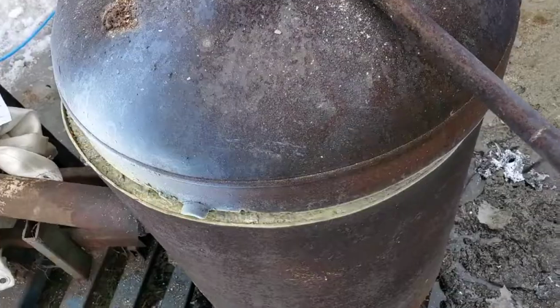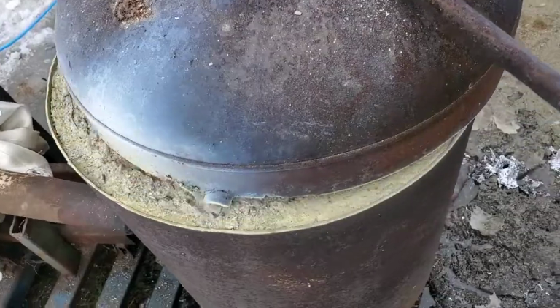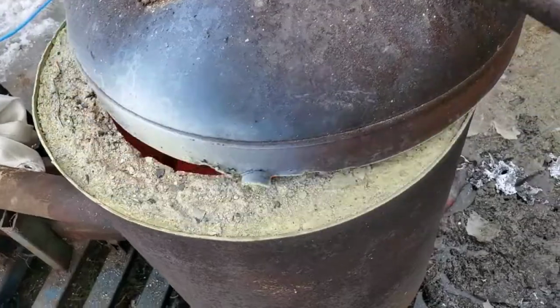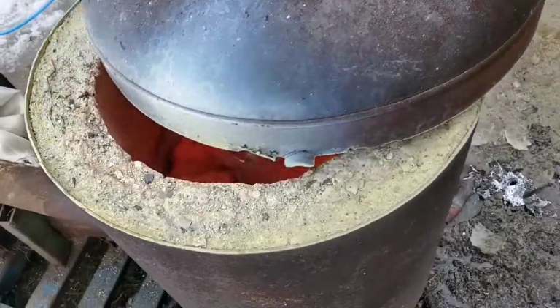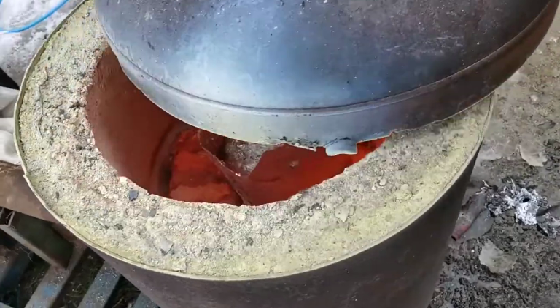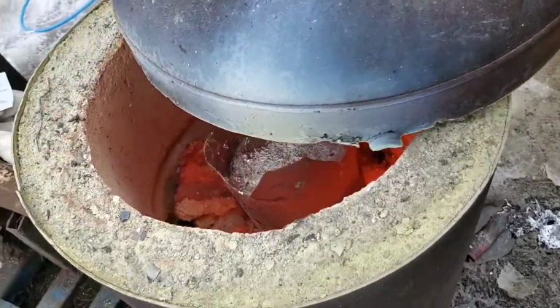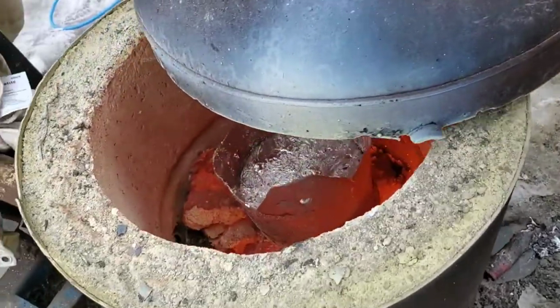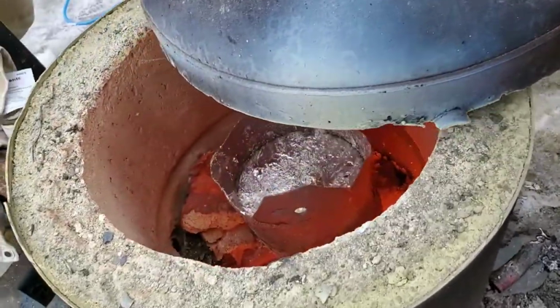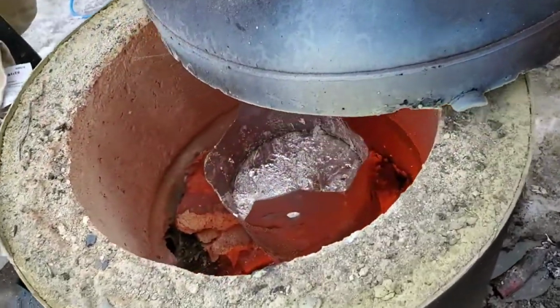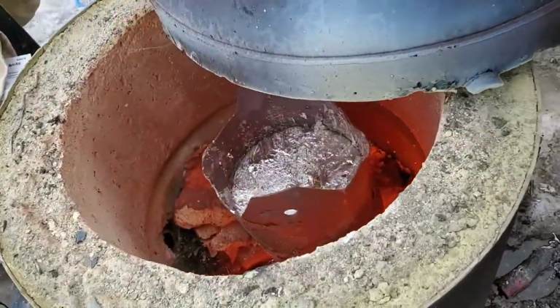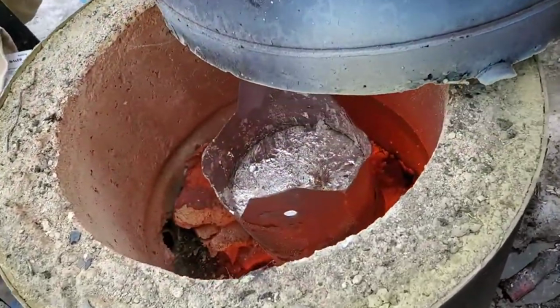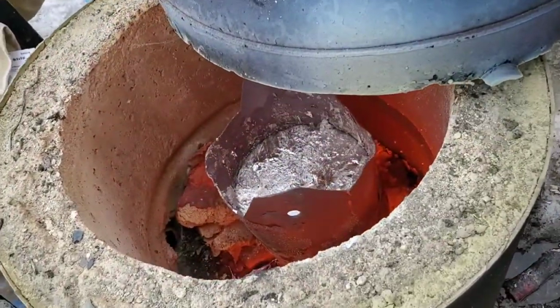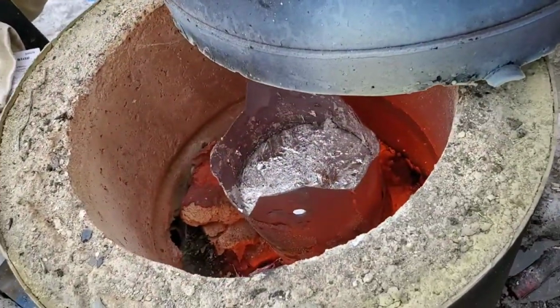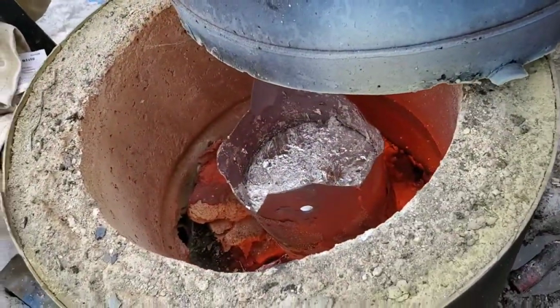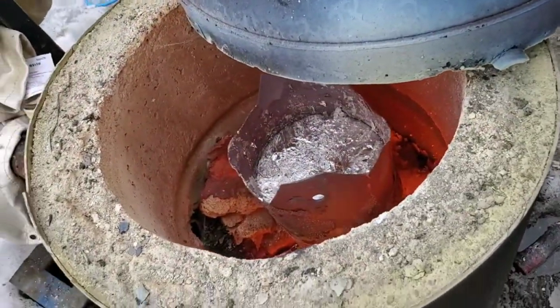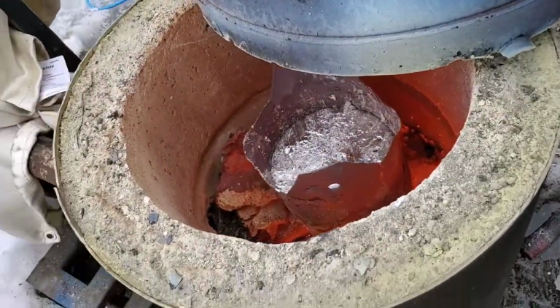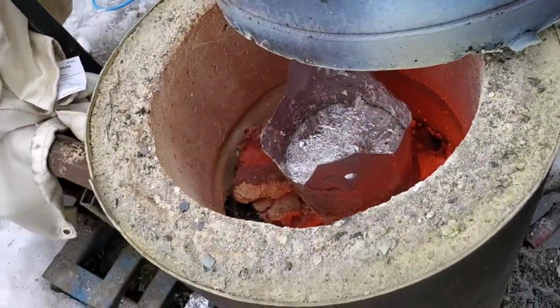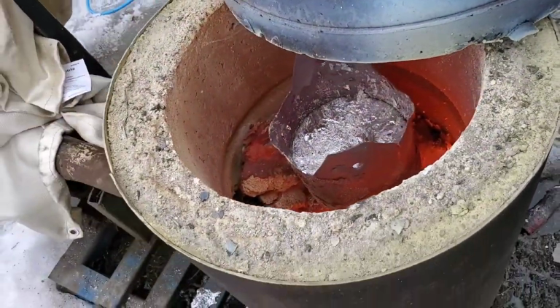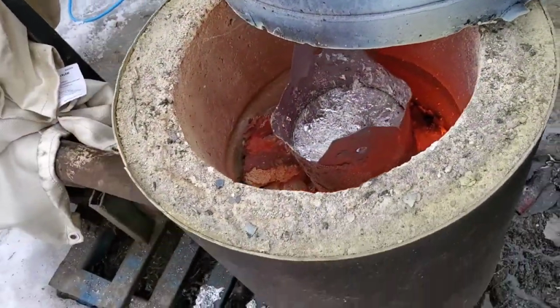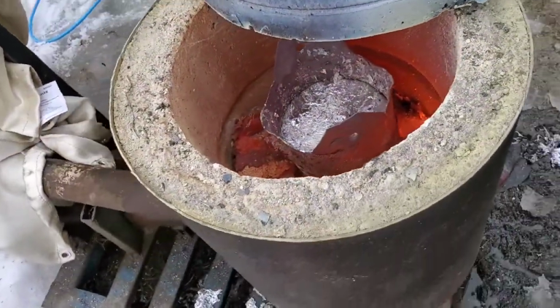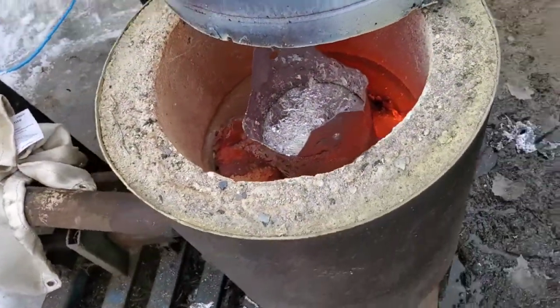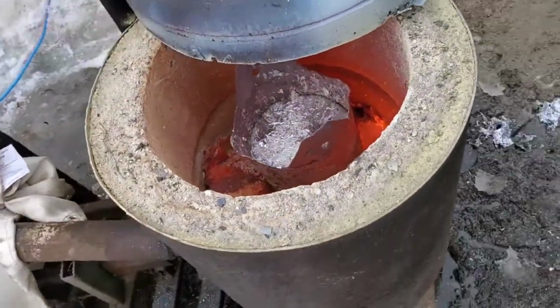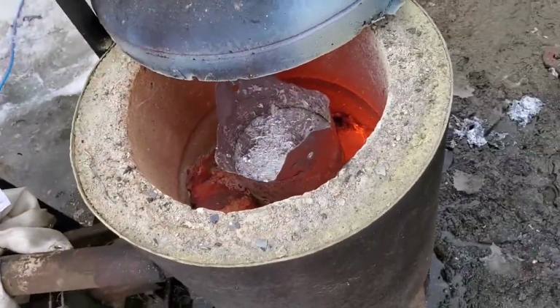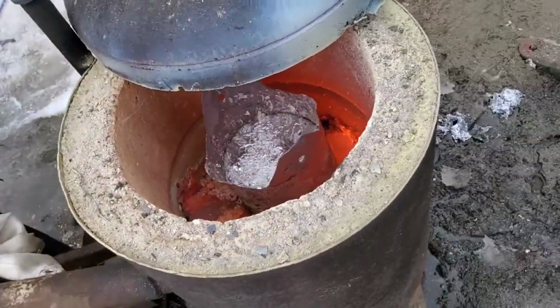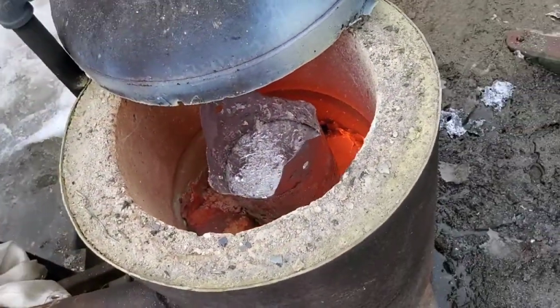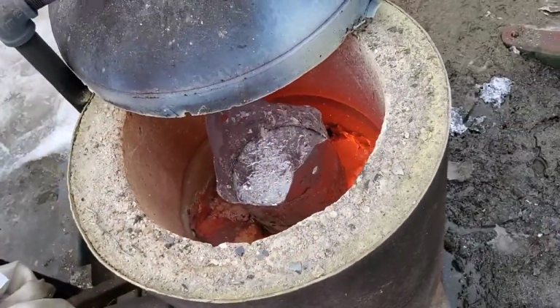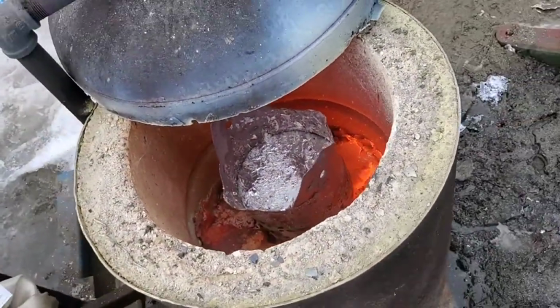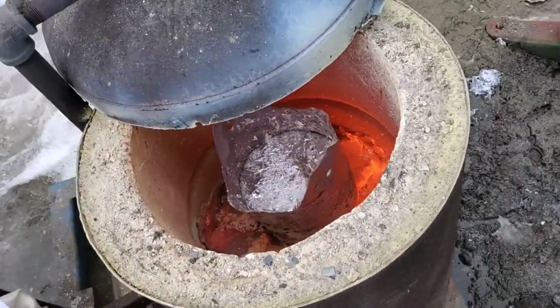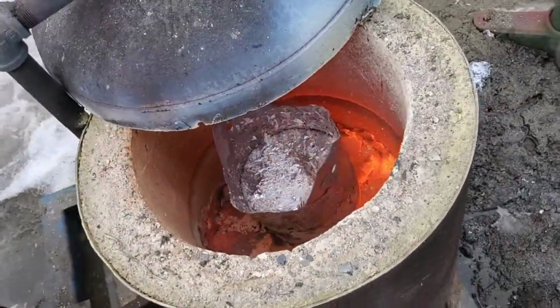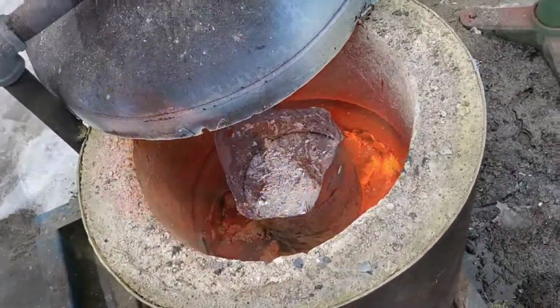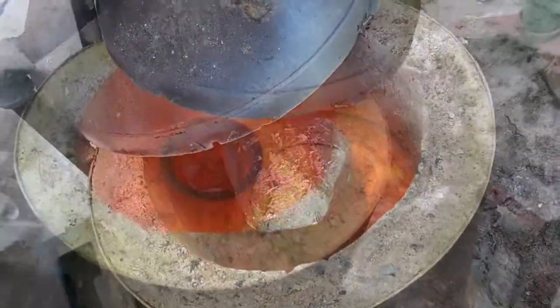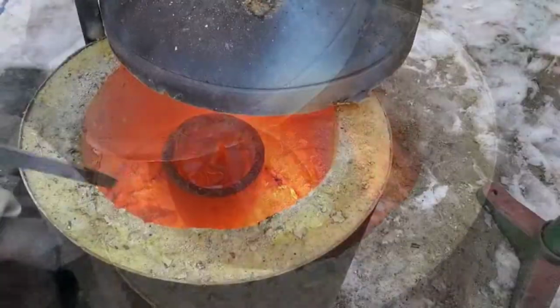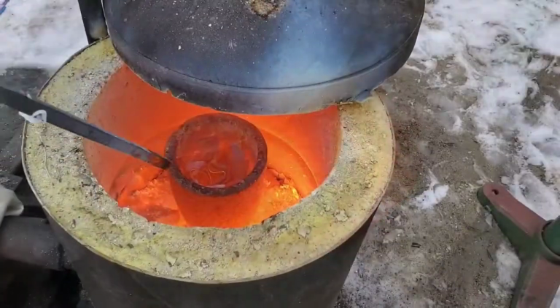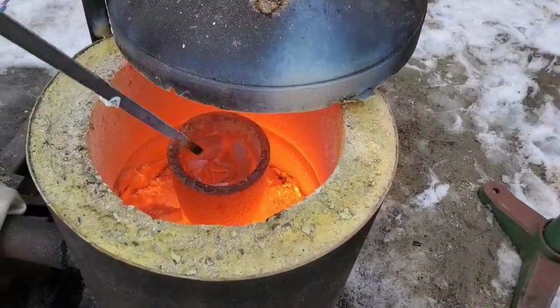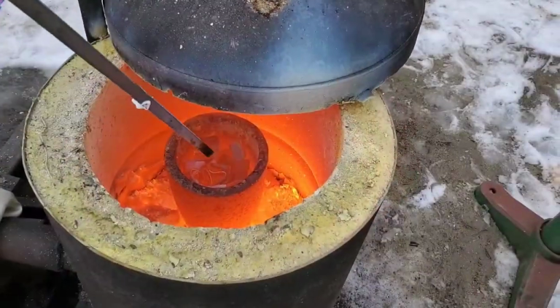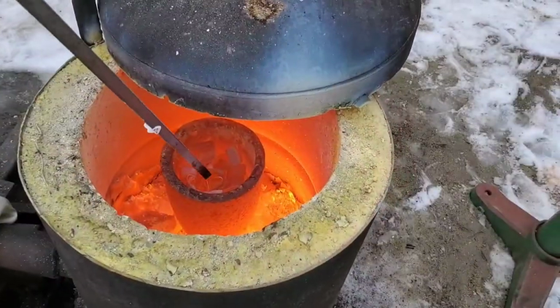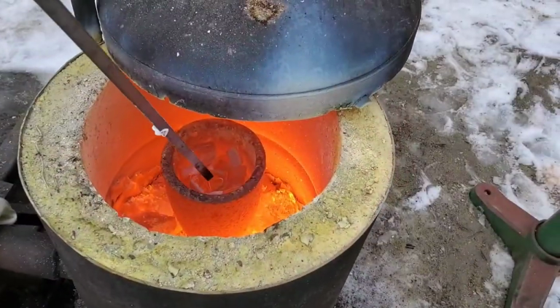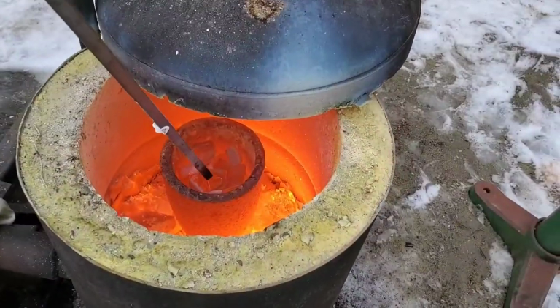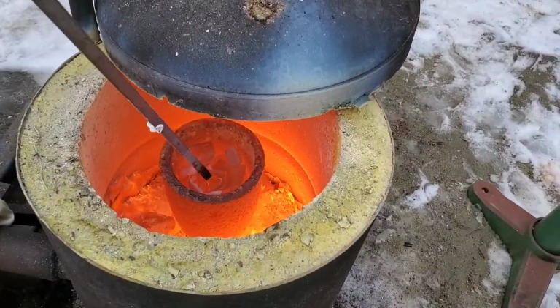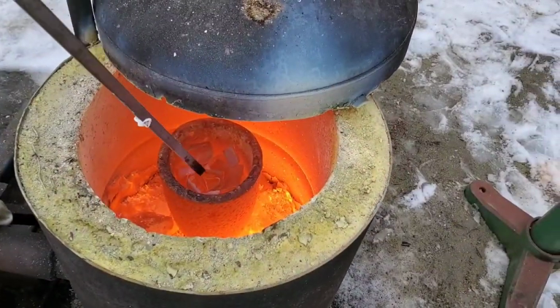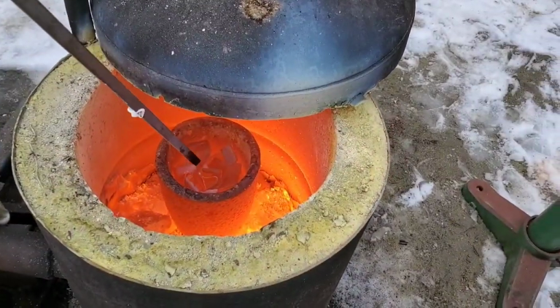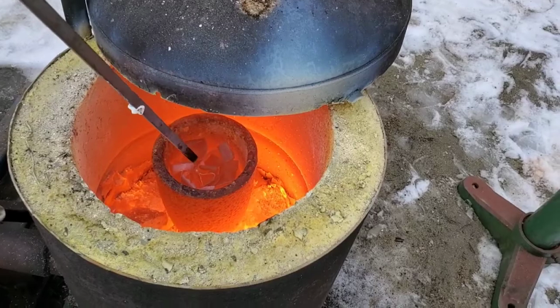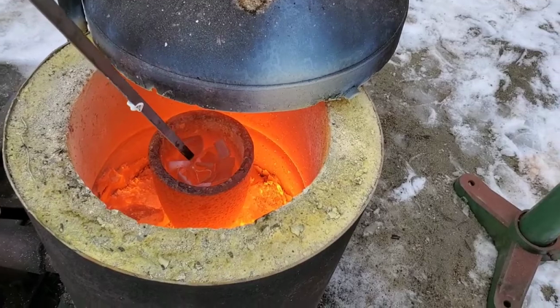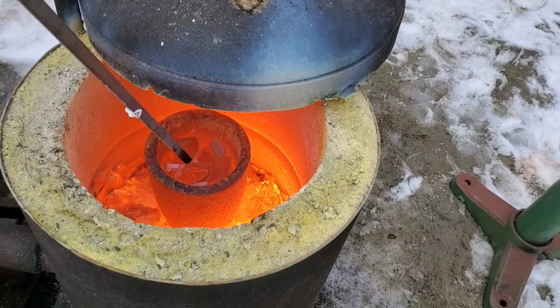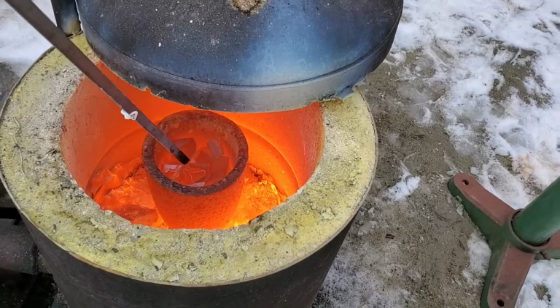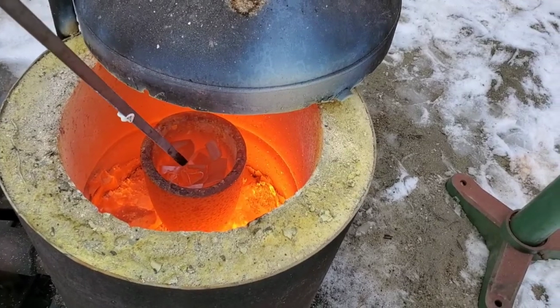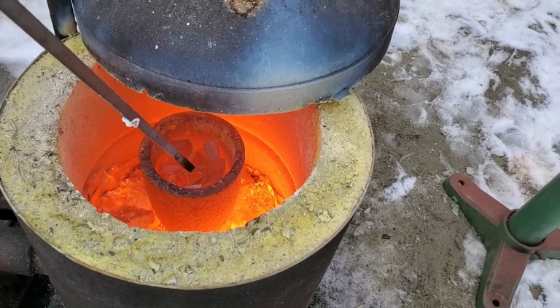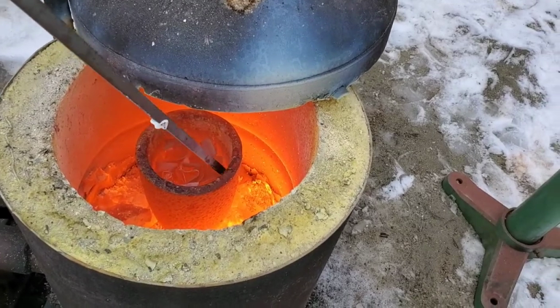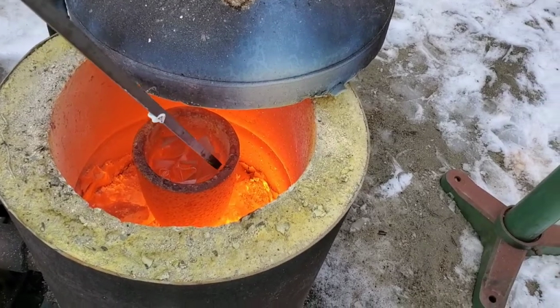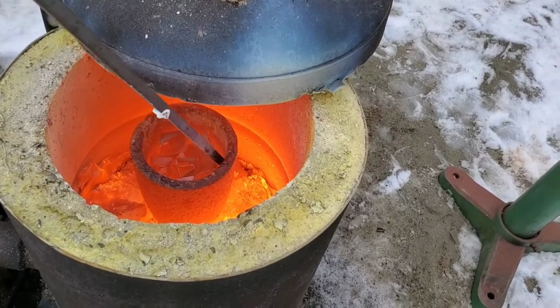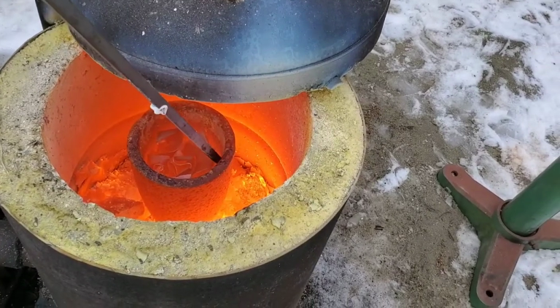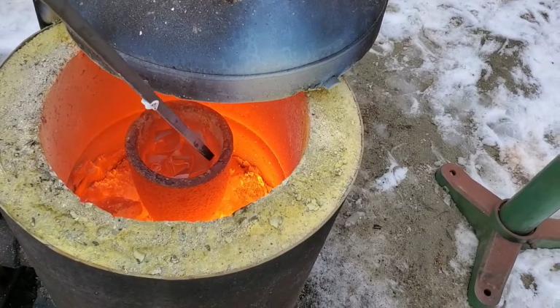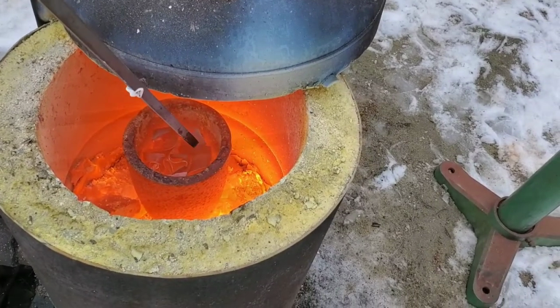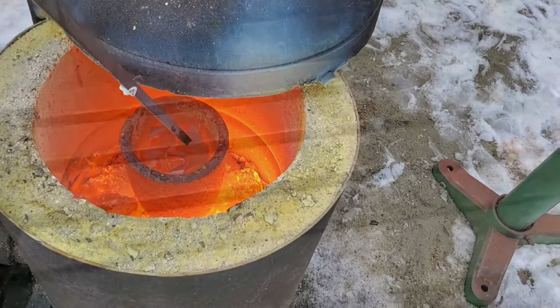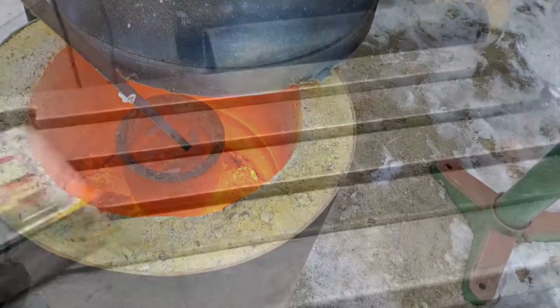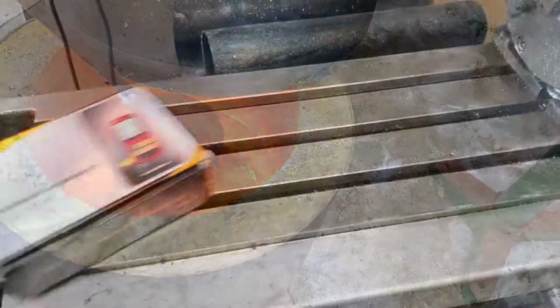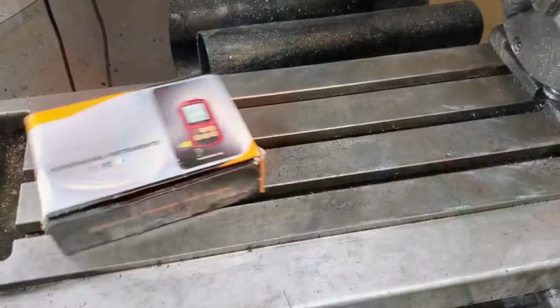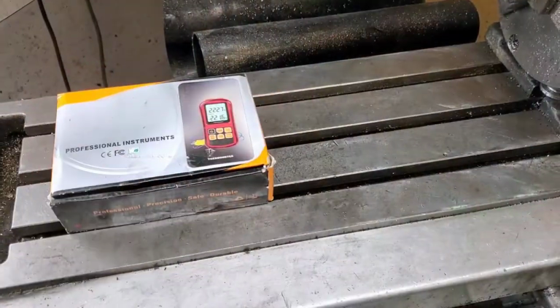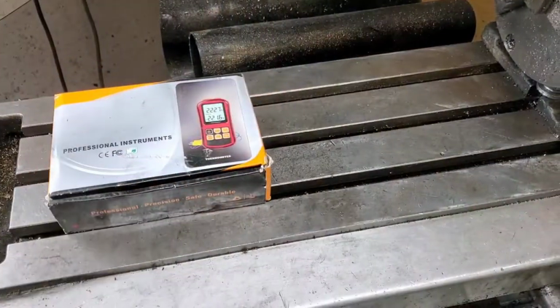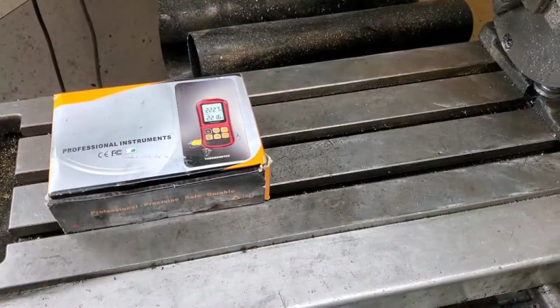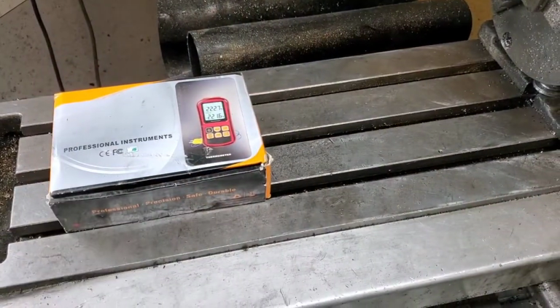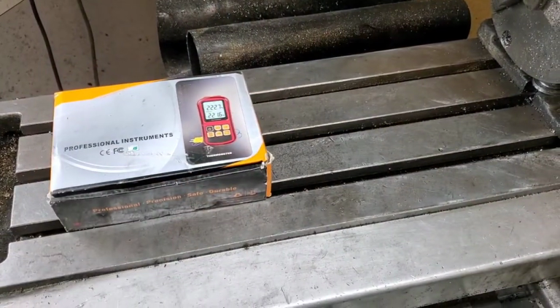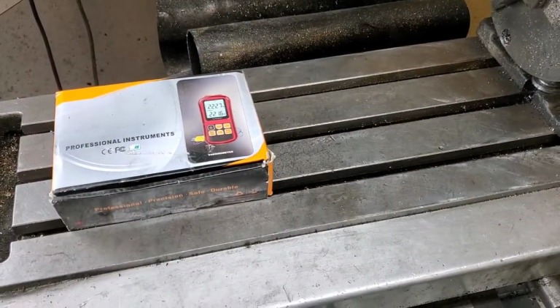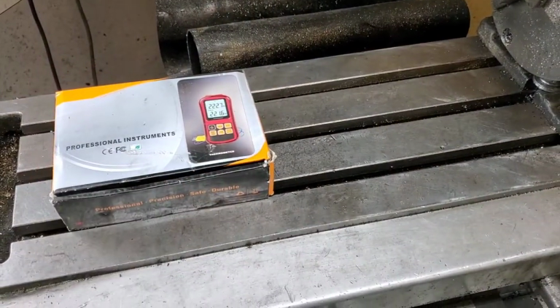As of recently, I've been experimenting with some lost foam castings, and the pours have been a little bit too cold. But here was my solution.